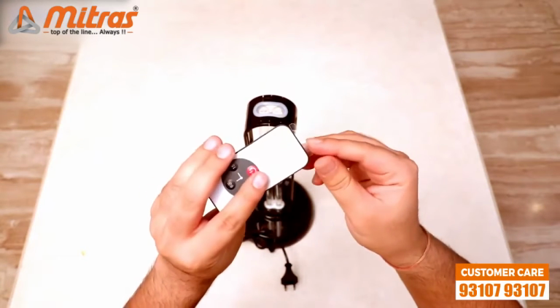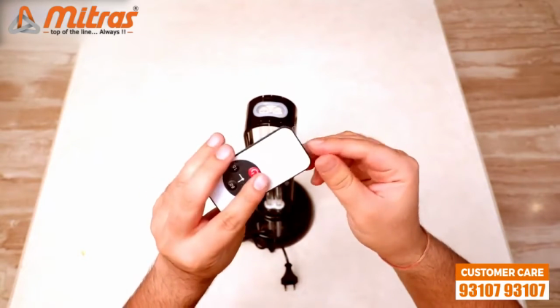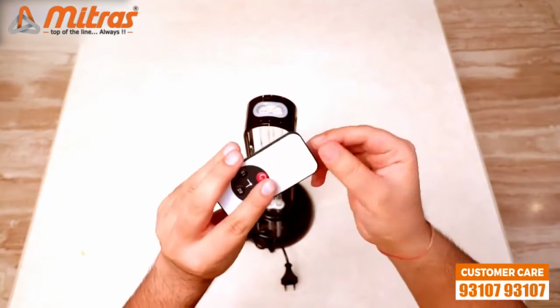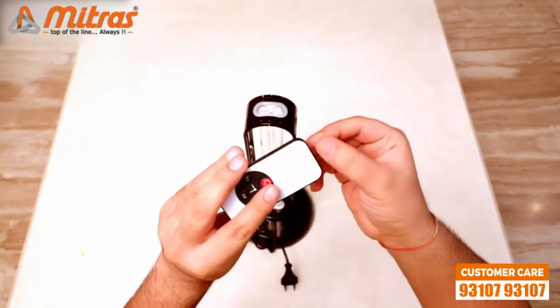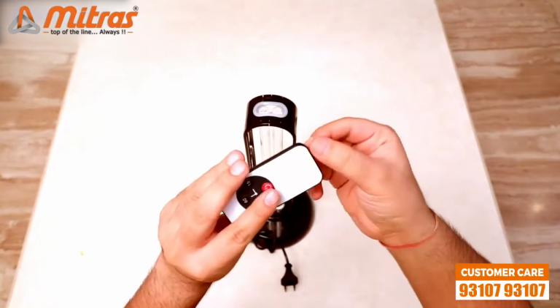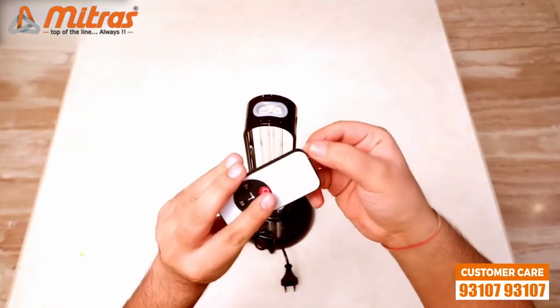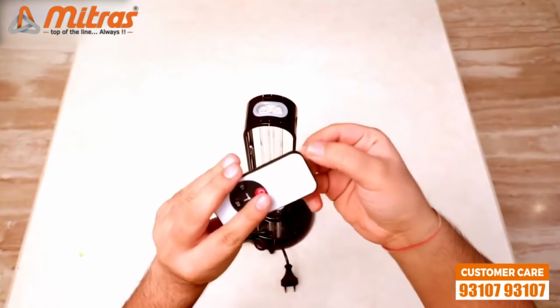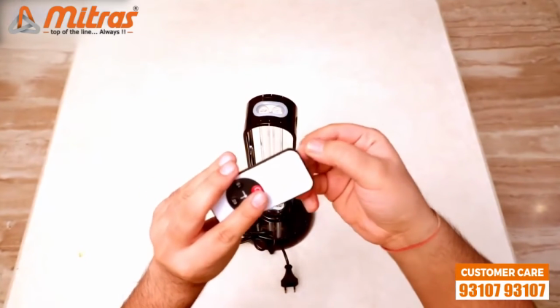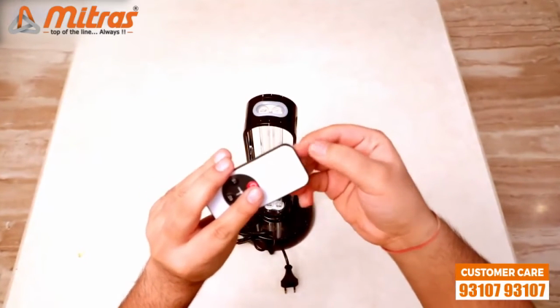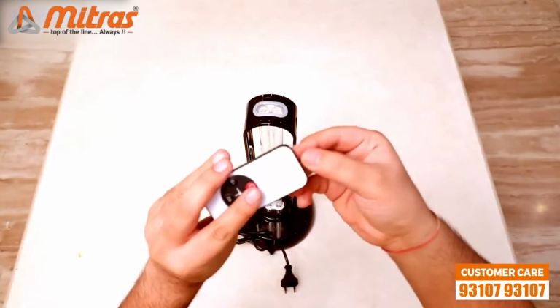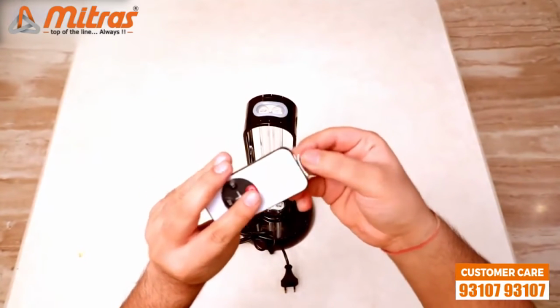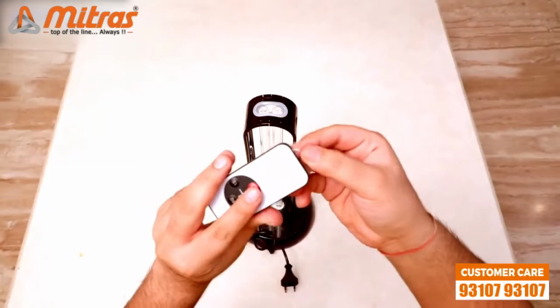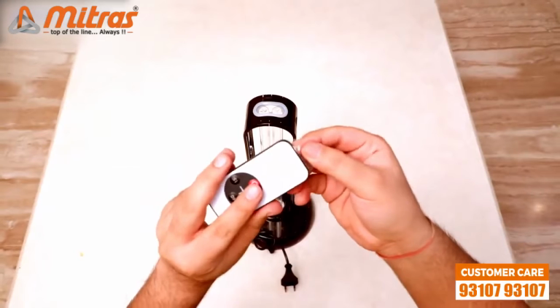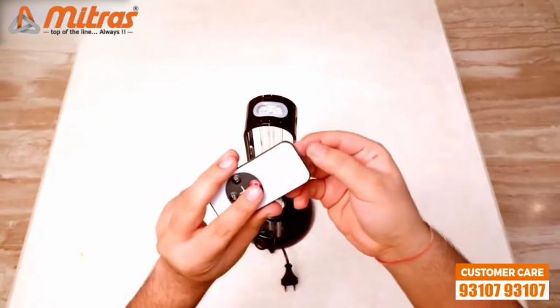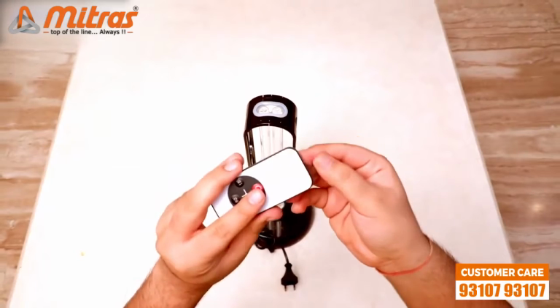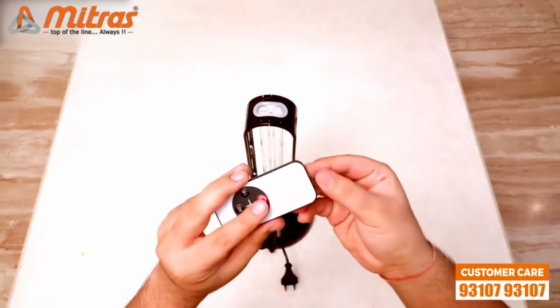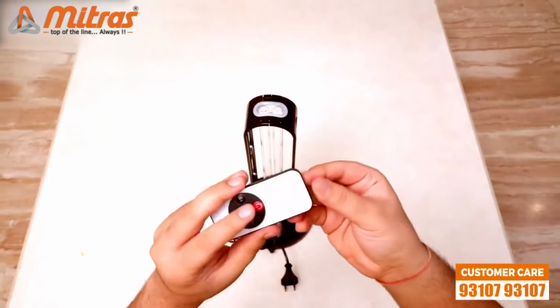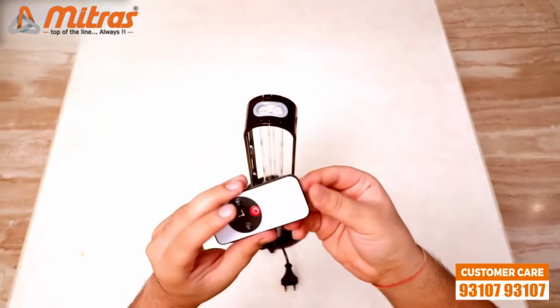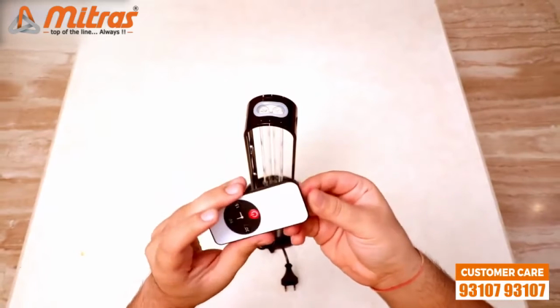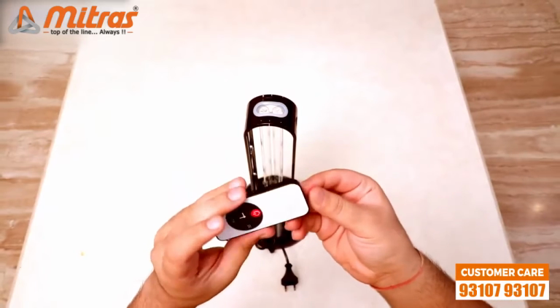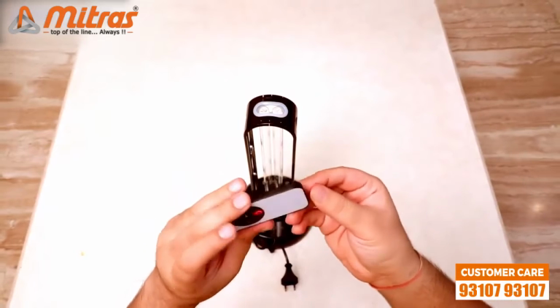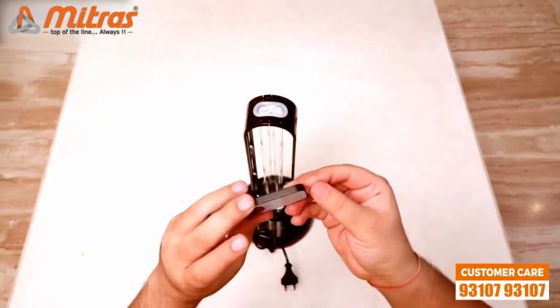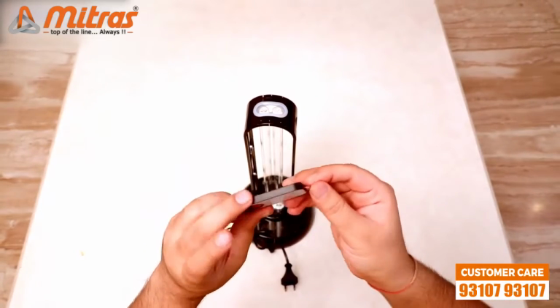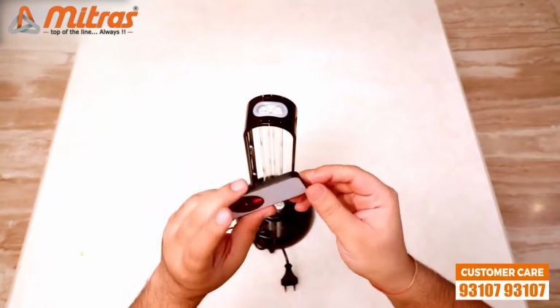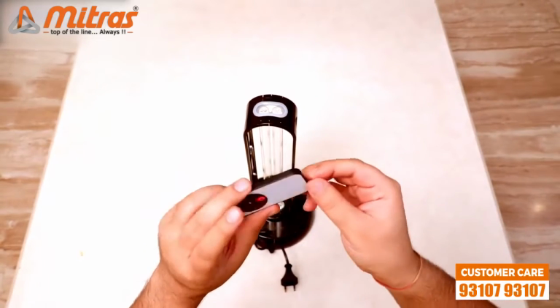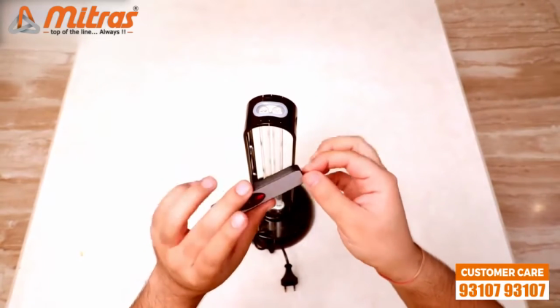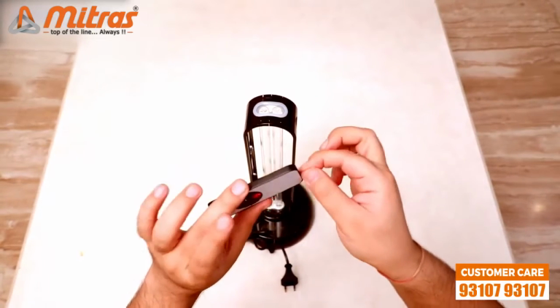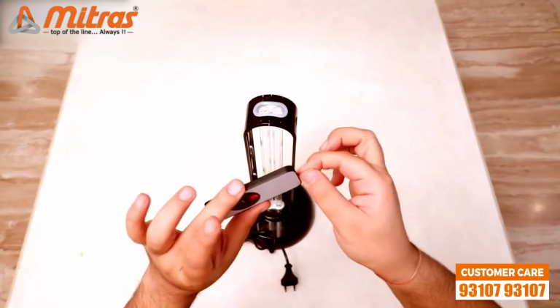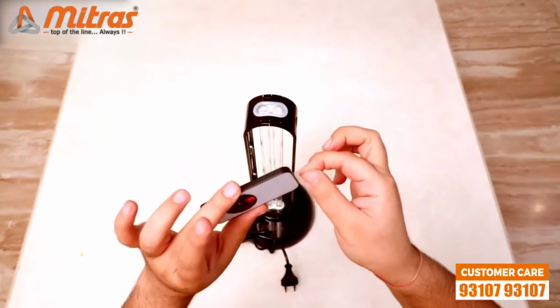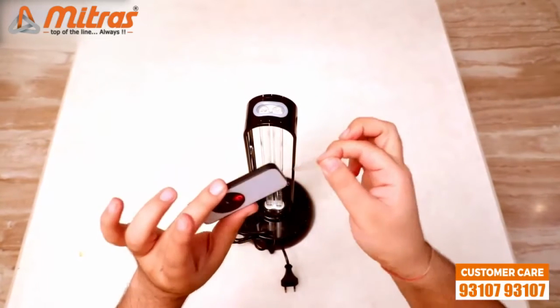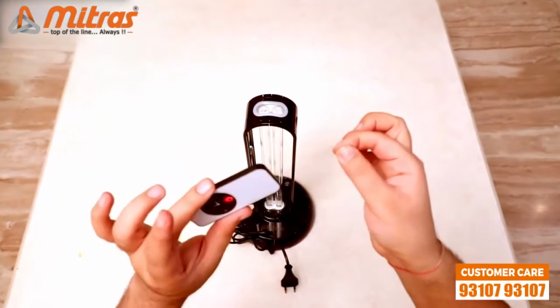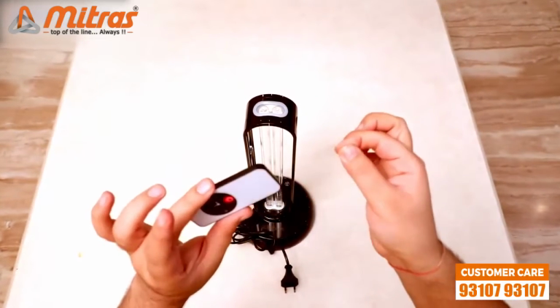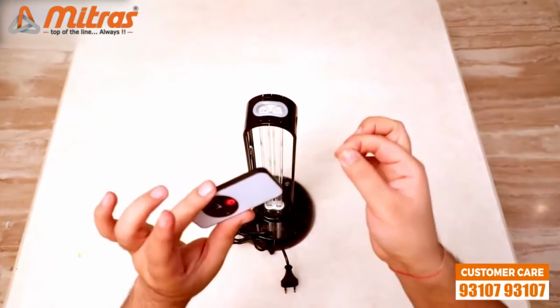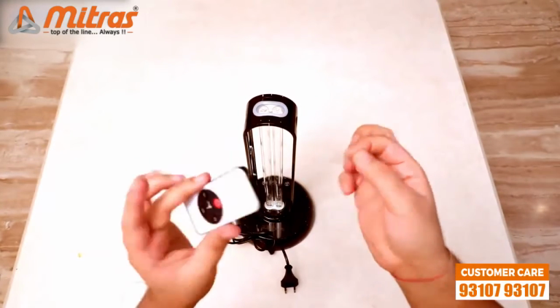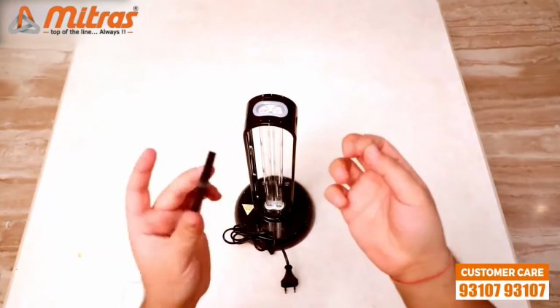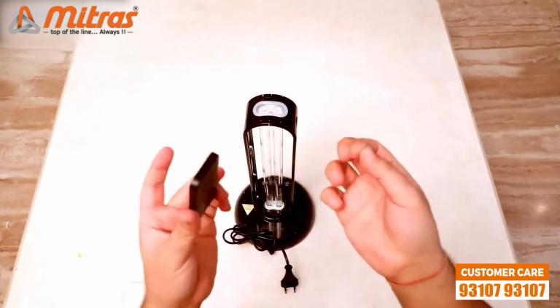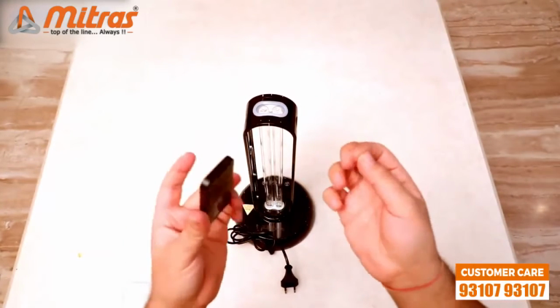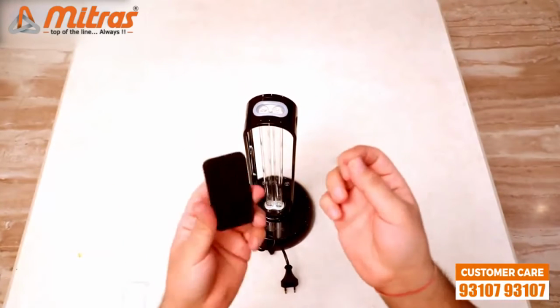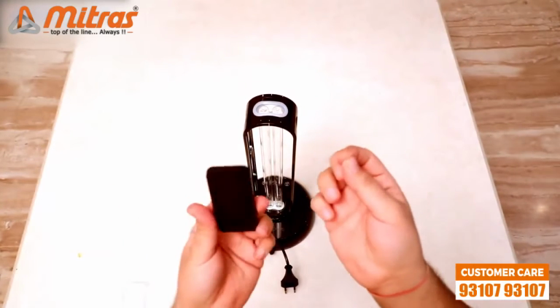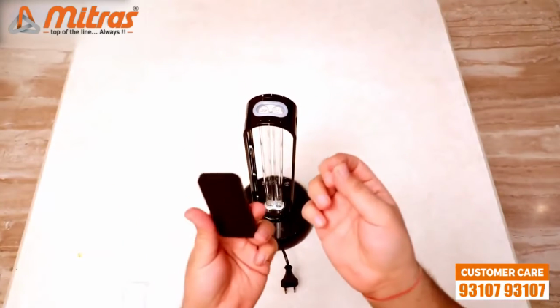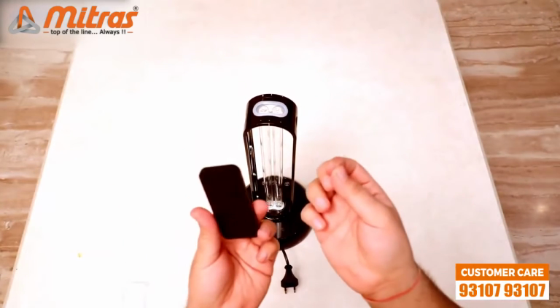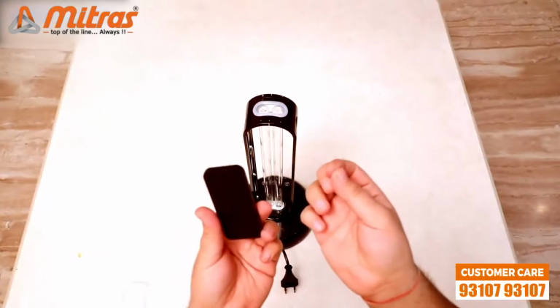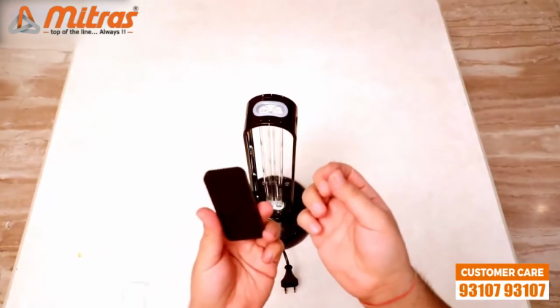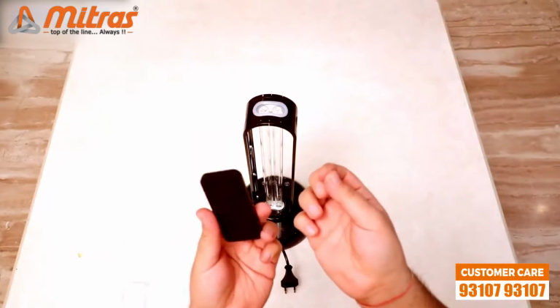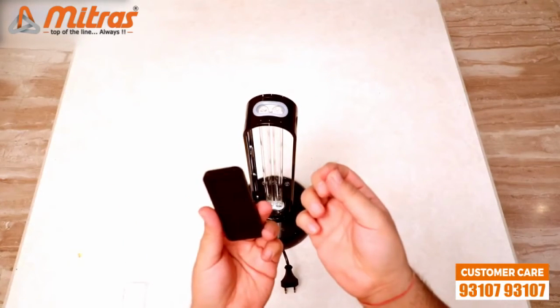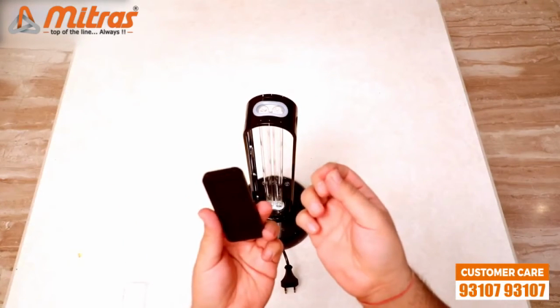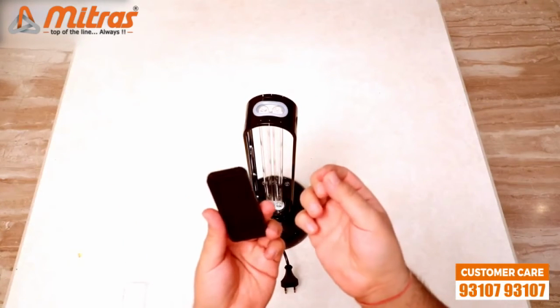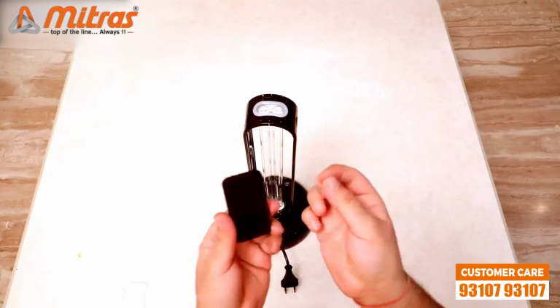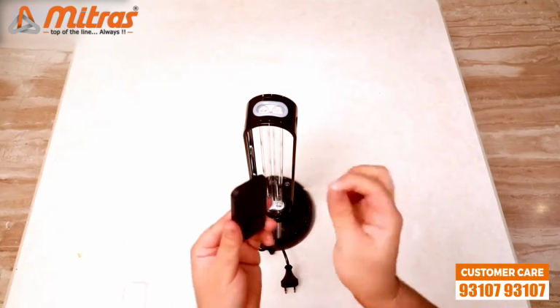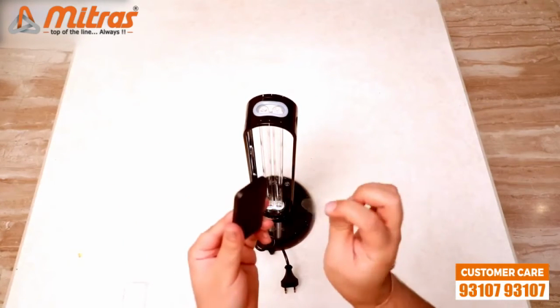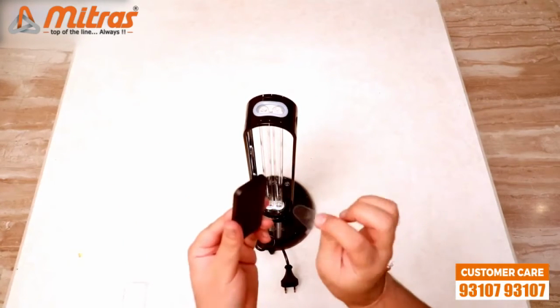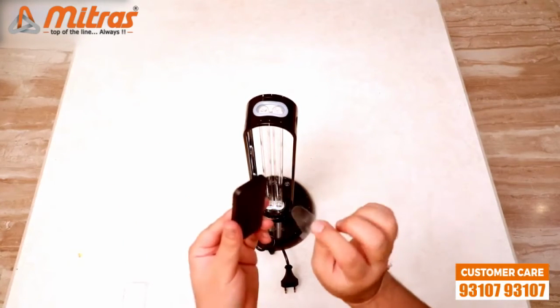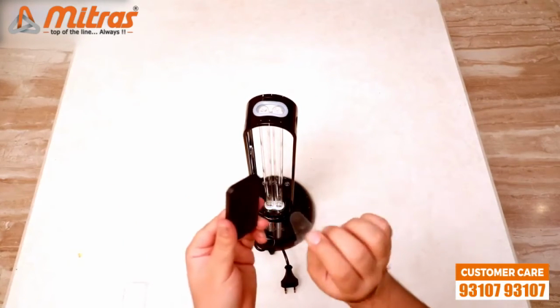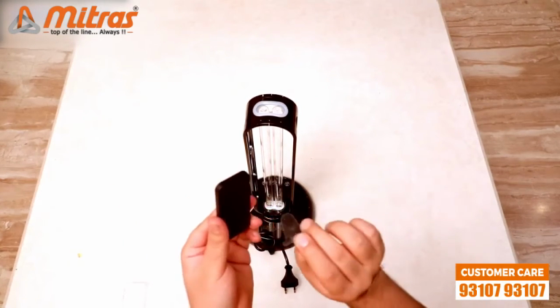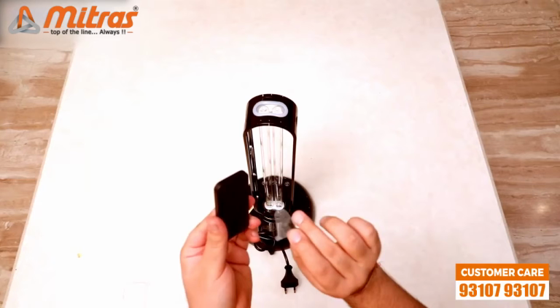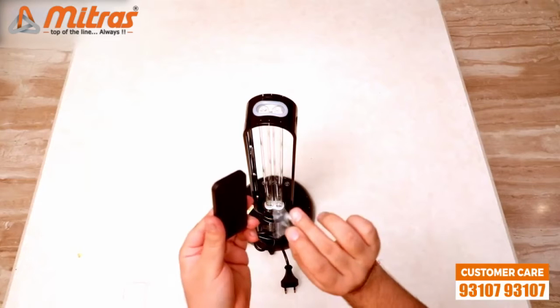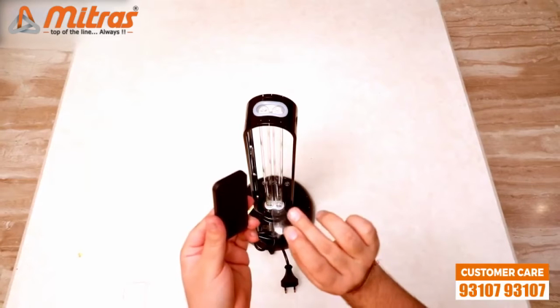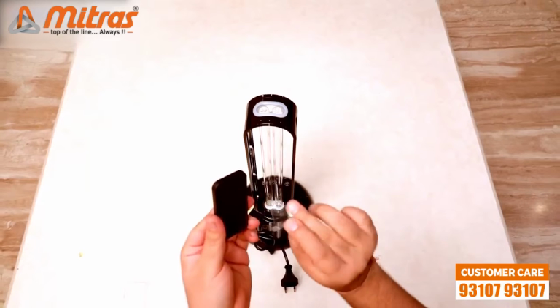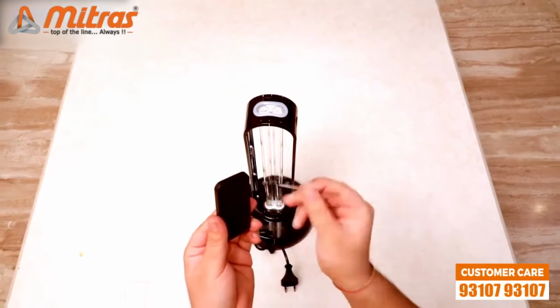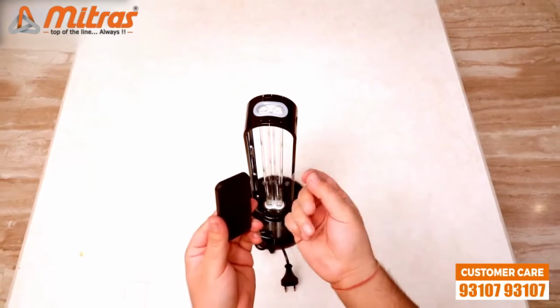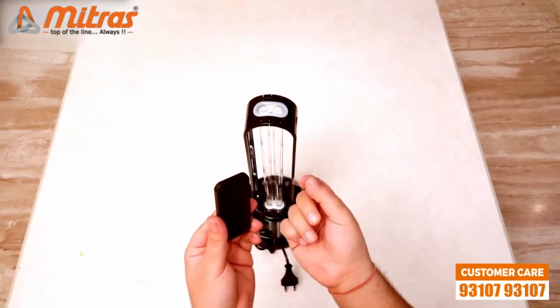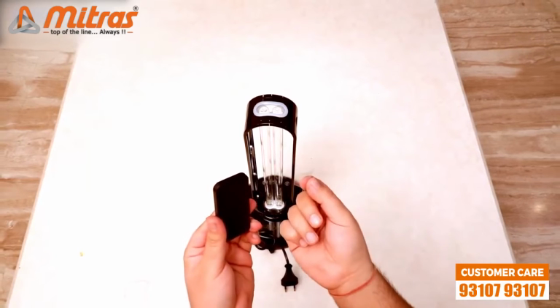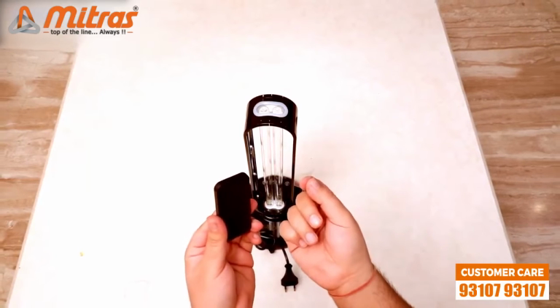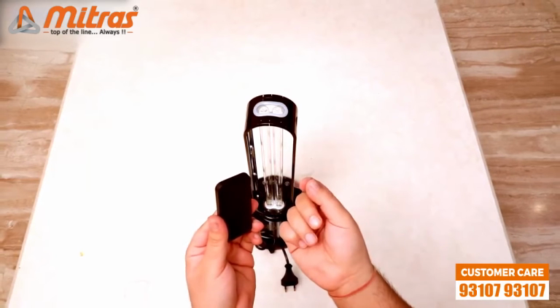You can simply pull this out to start using the remote, and you can also put it back very easily if you don't want the battery to drain while not in use.